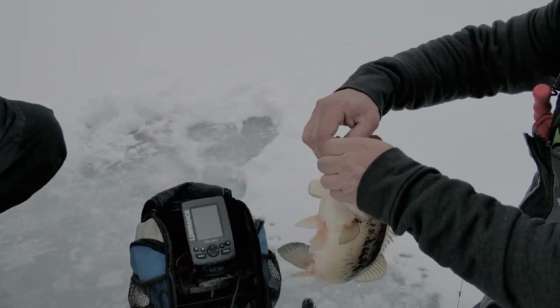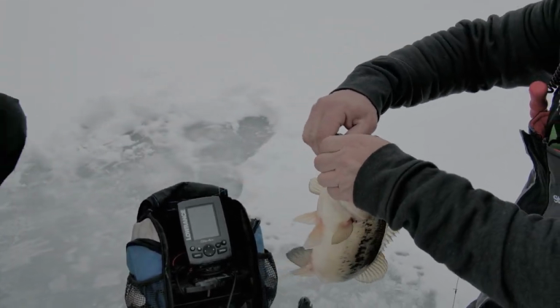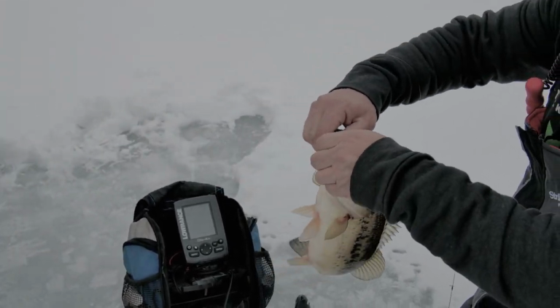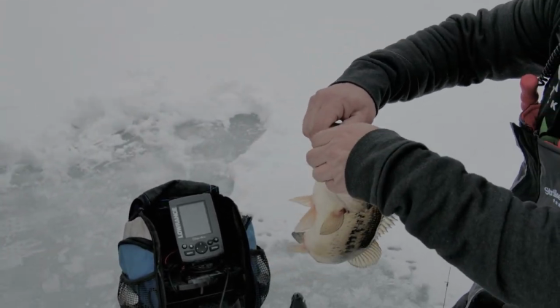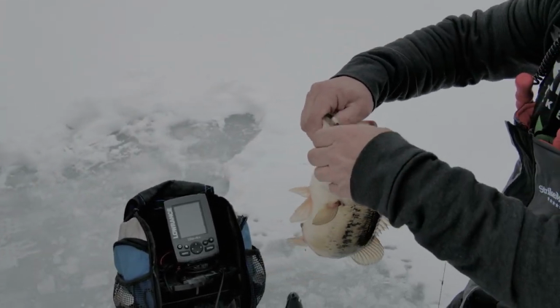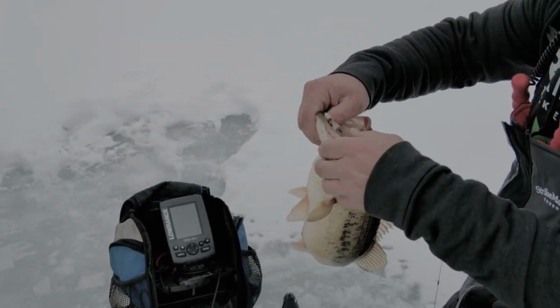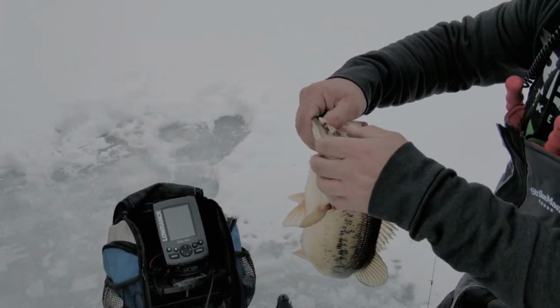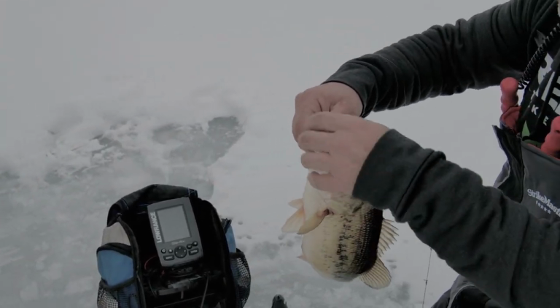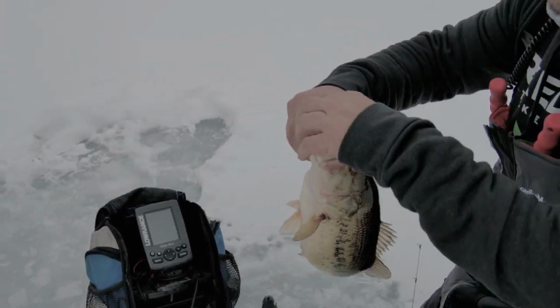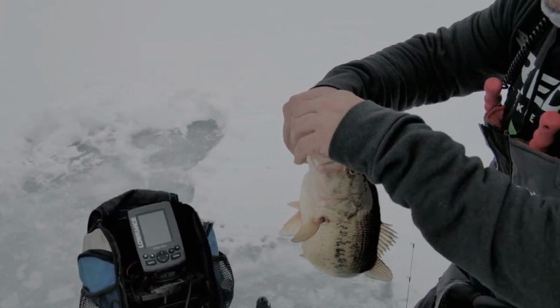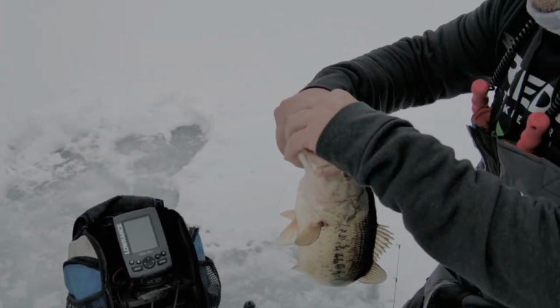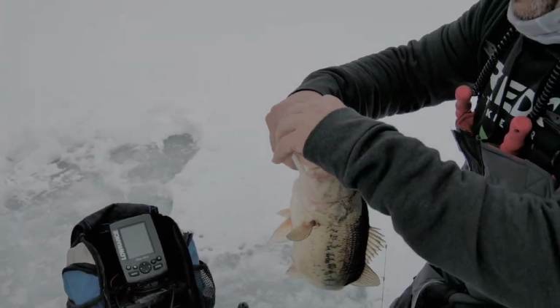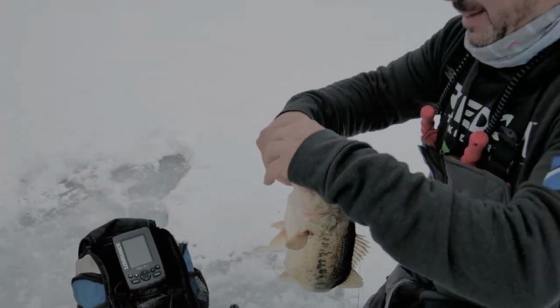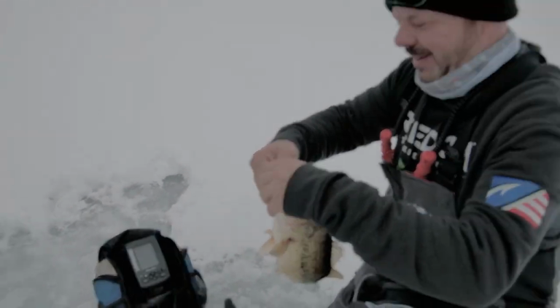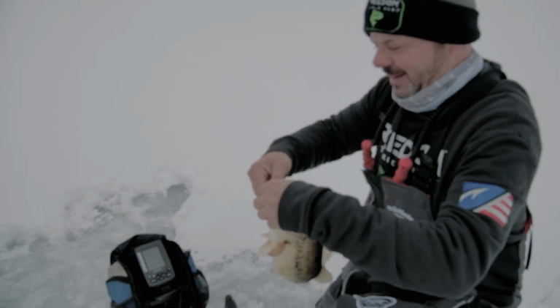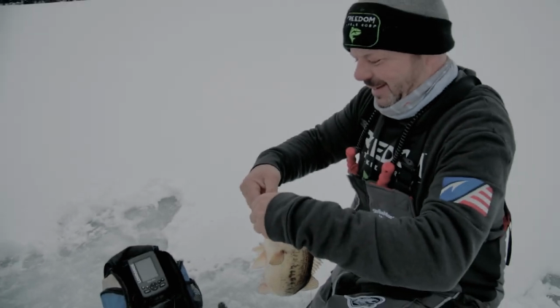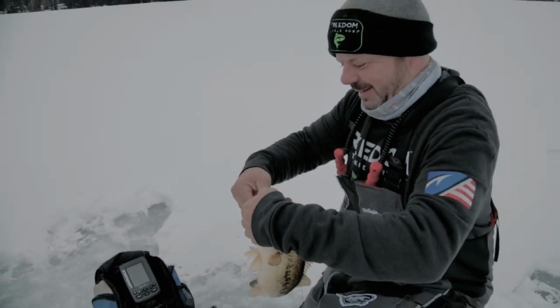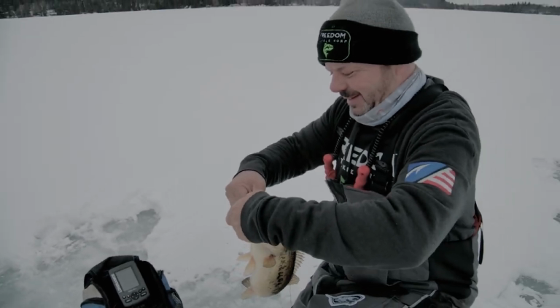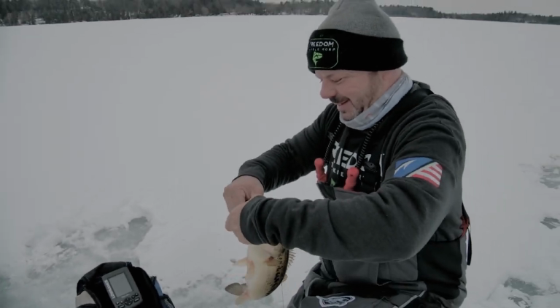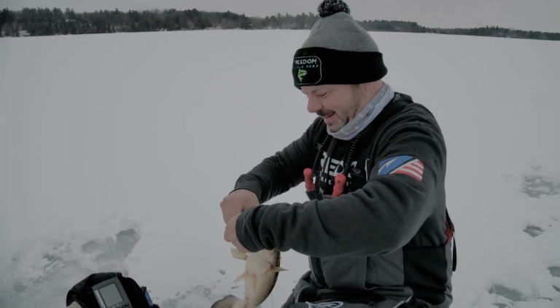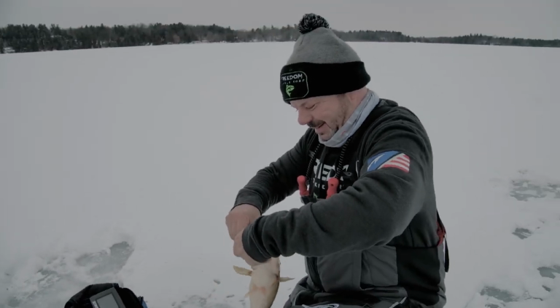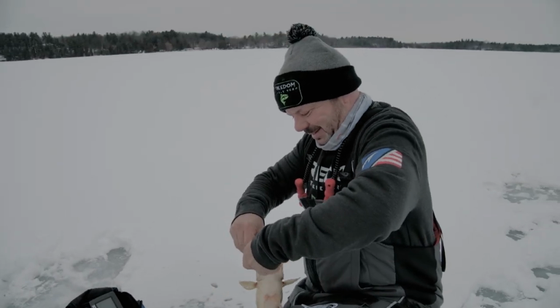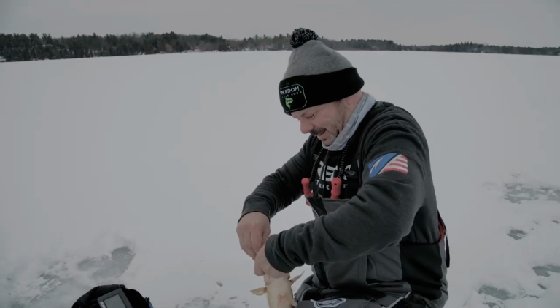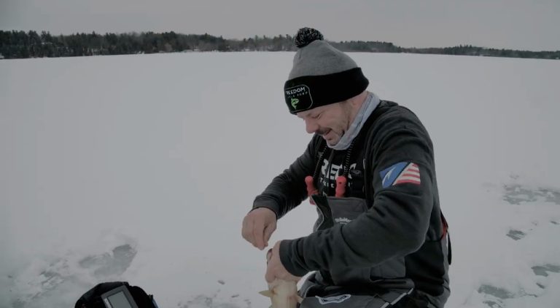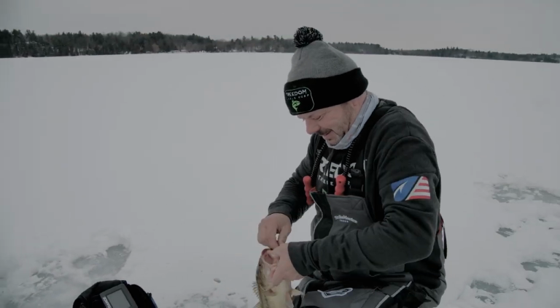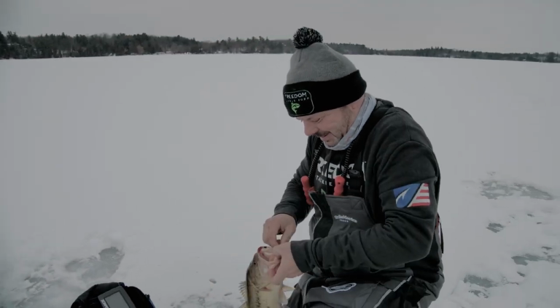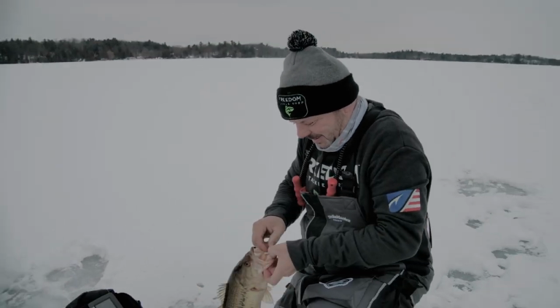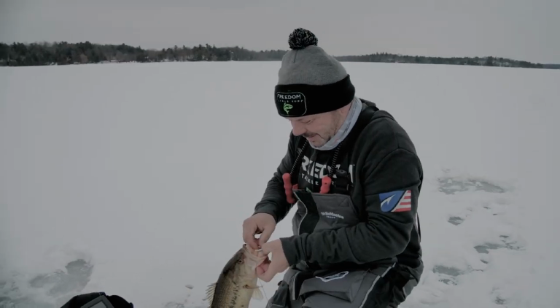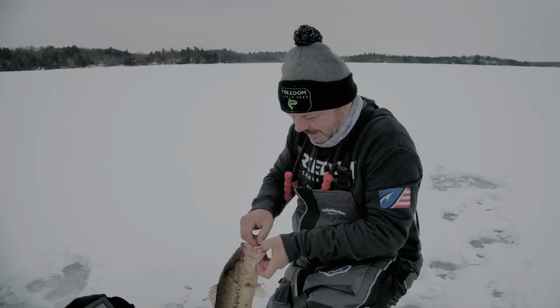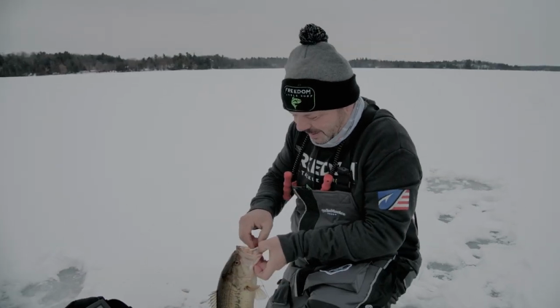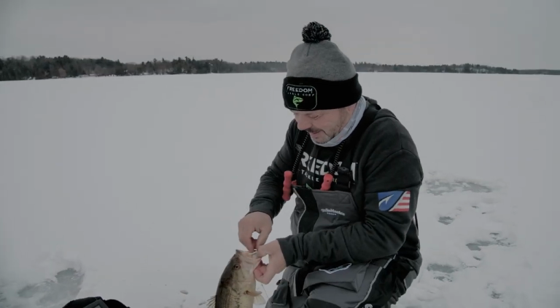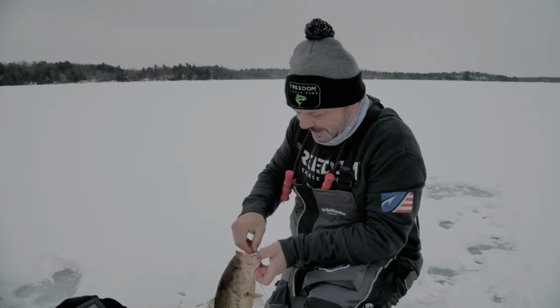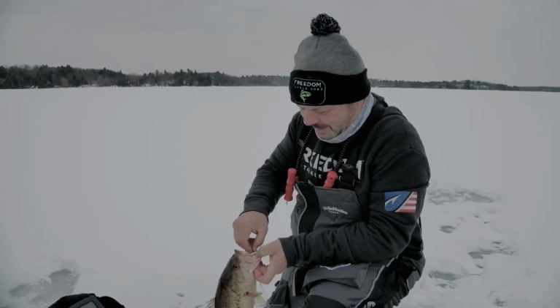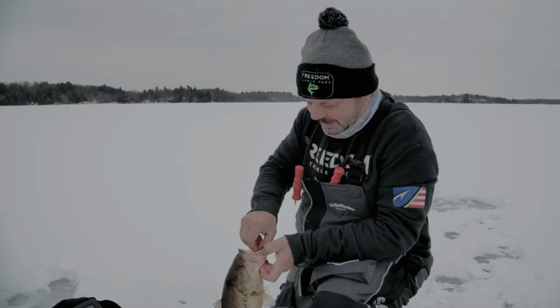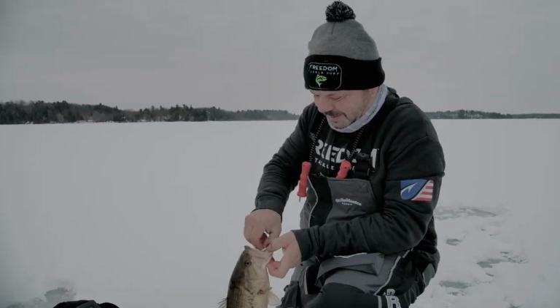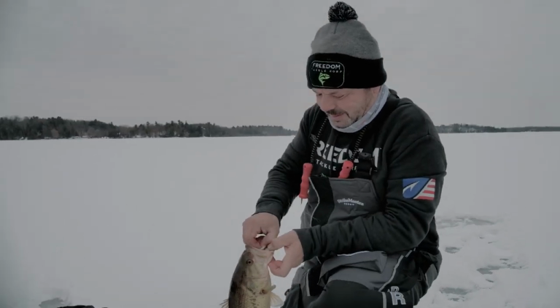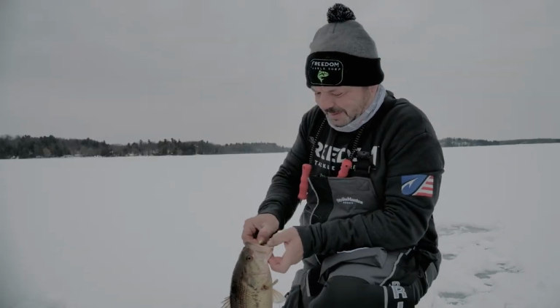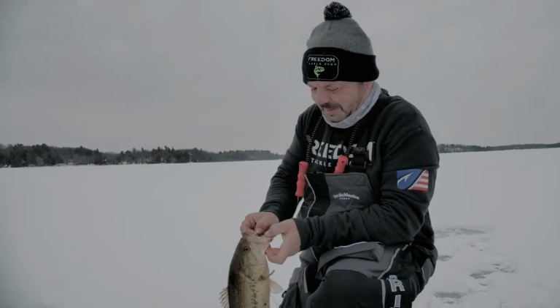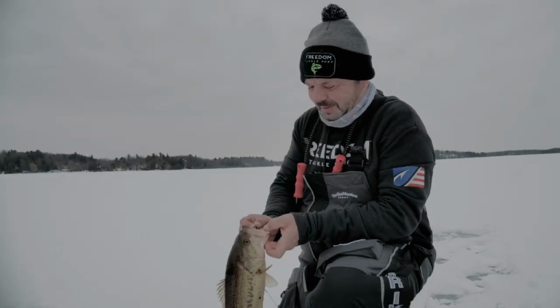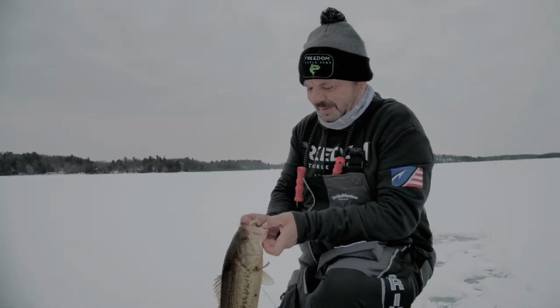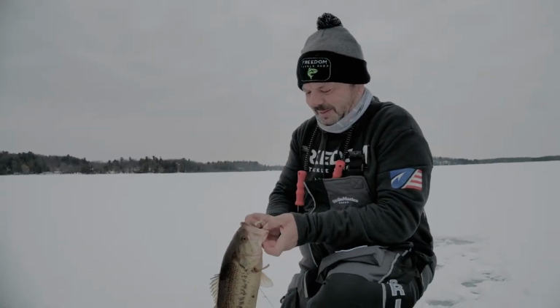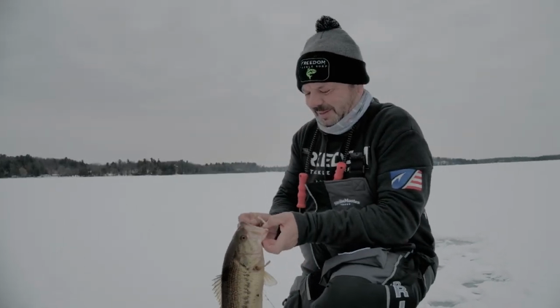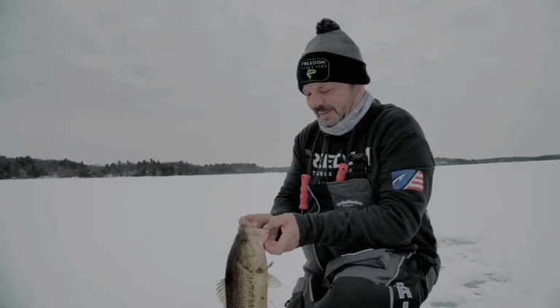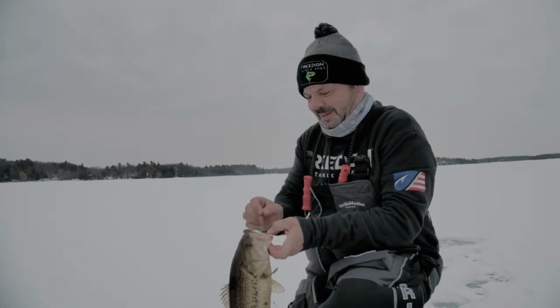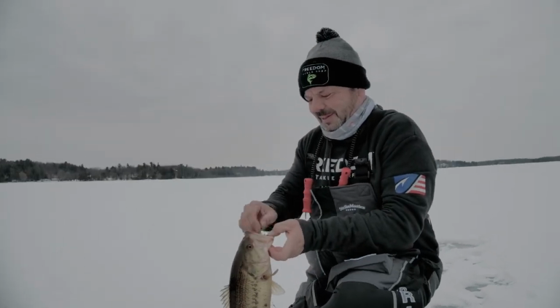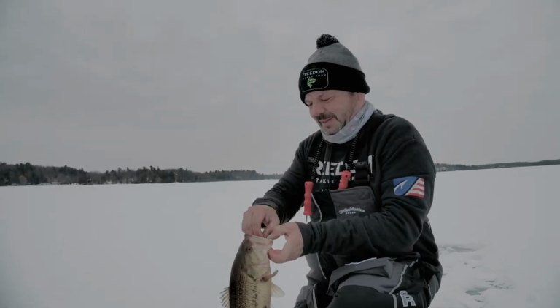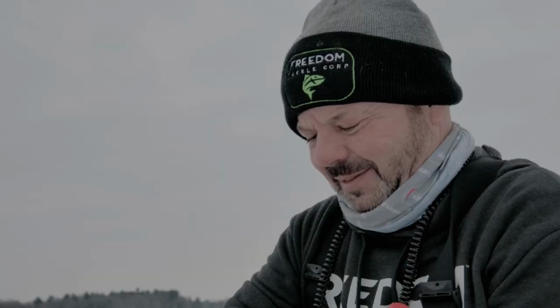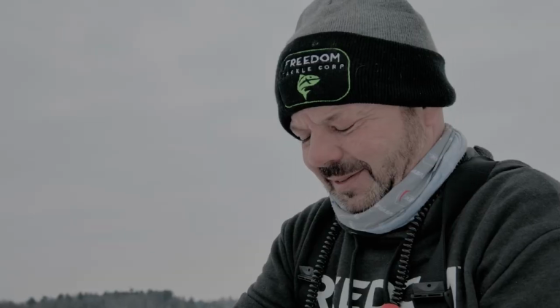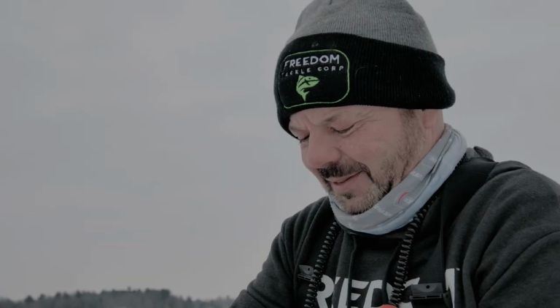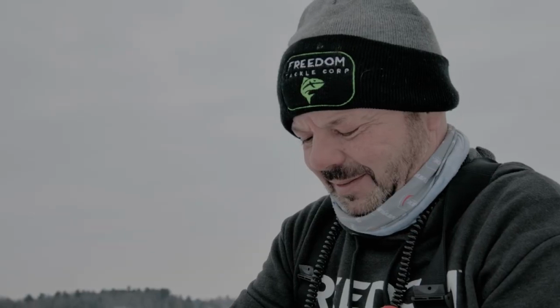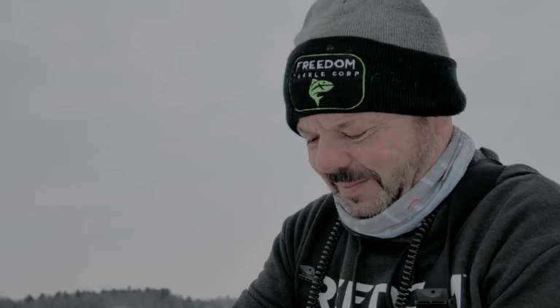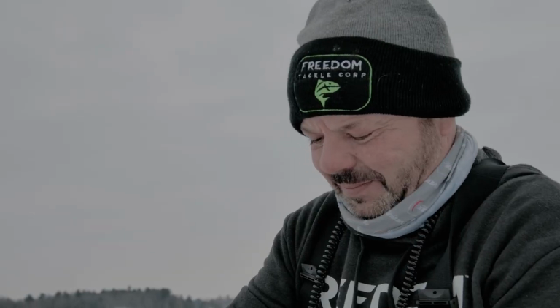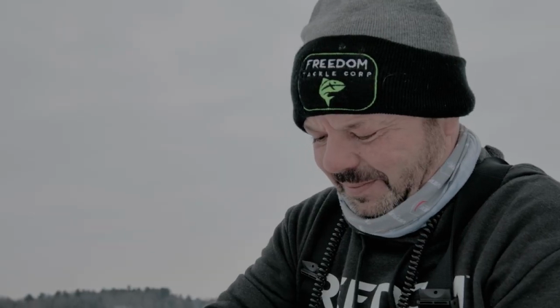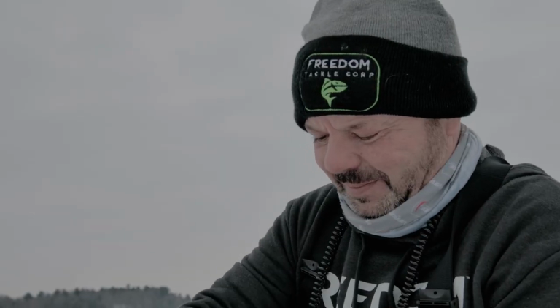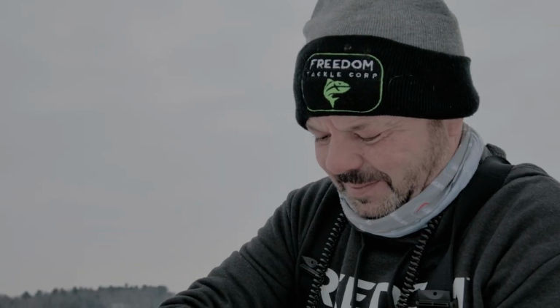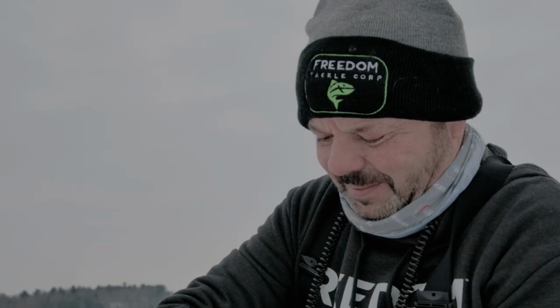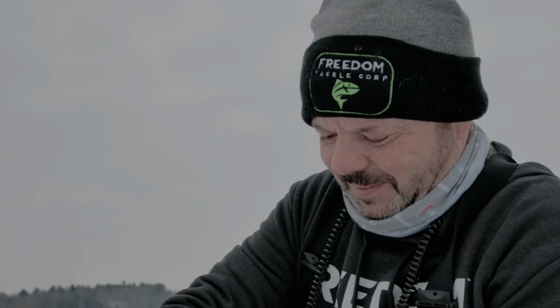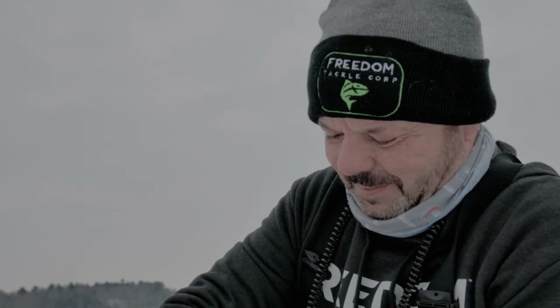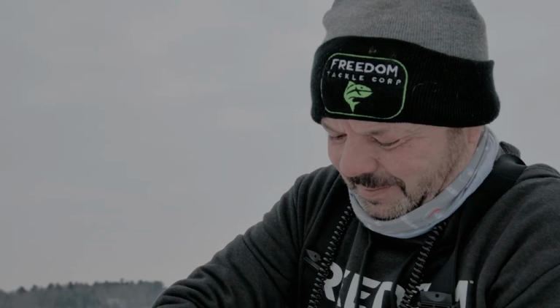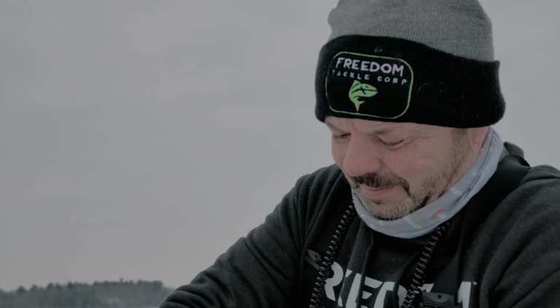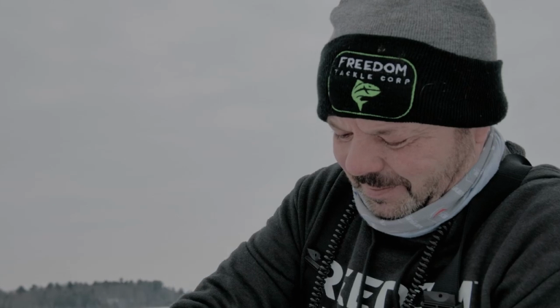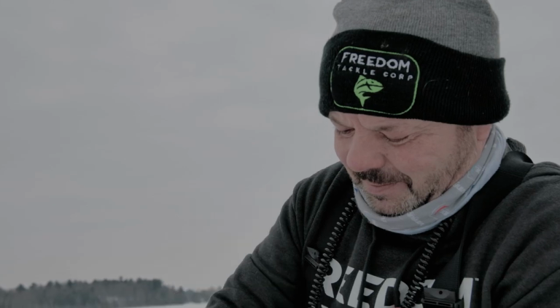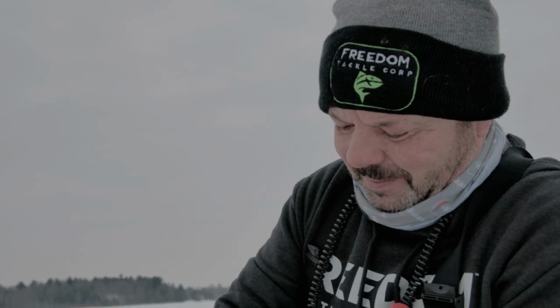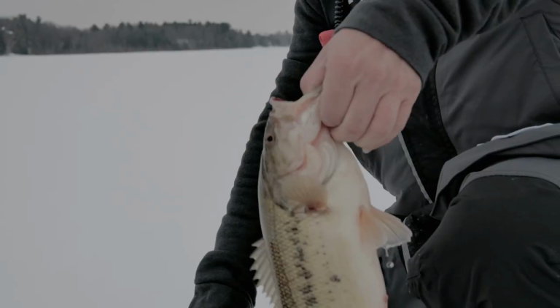Turn Back Shad. Nice job. Turn Back Shad getting it done.